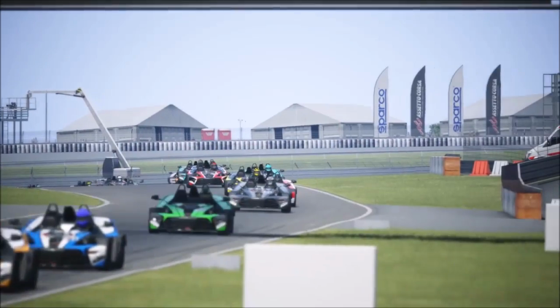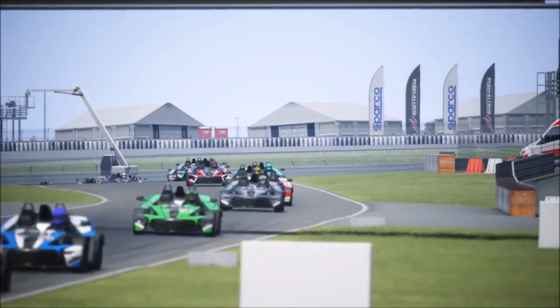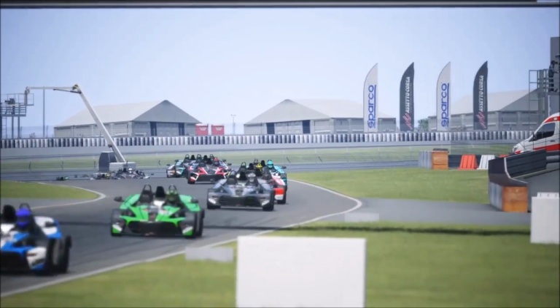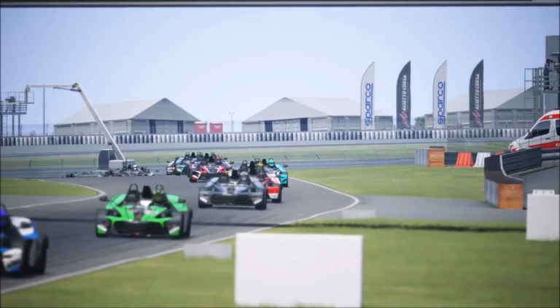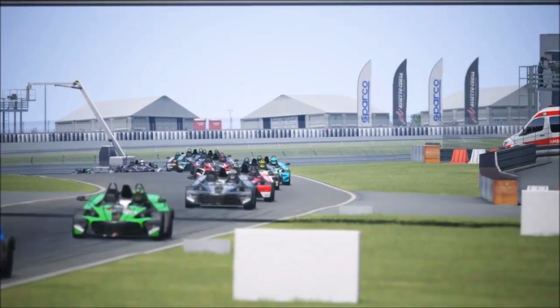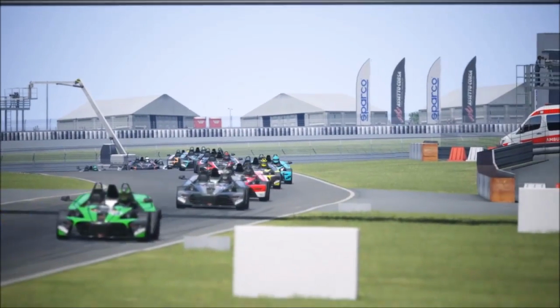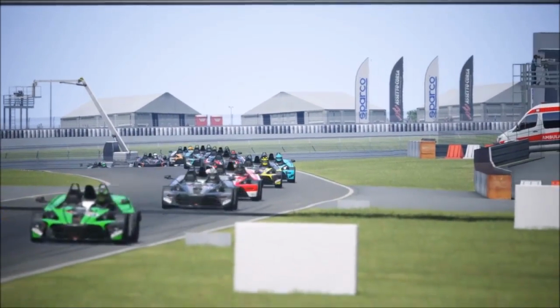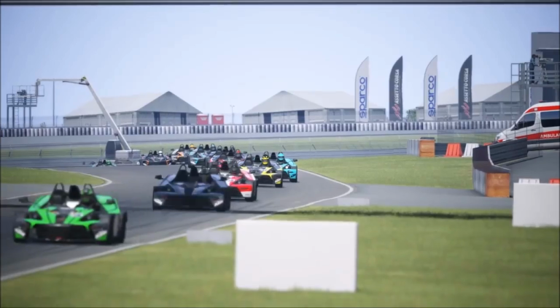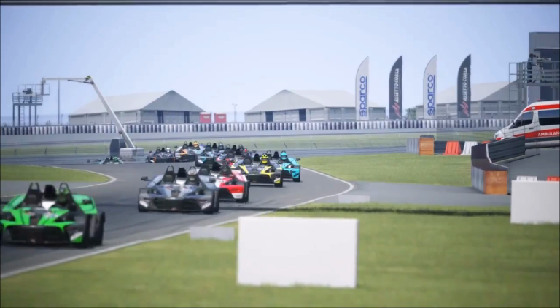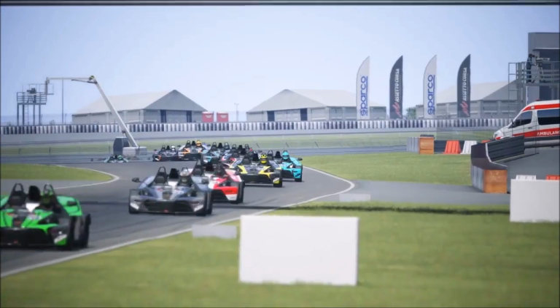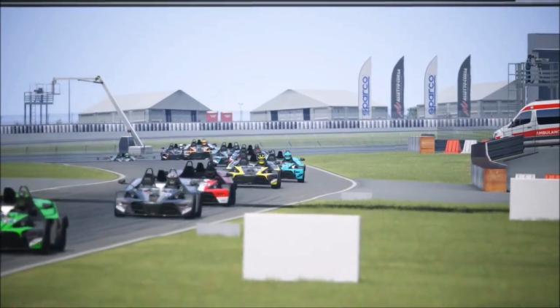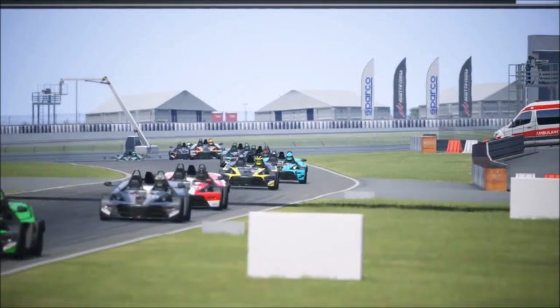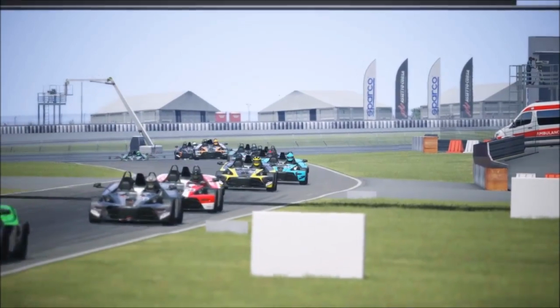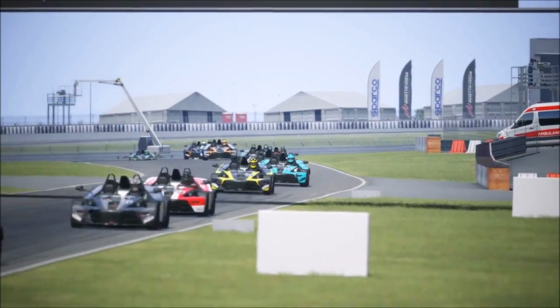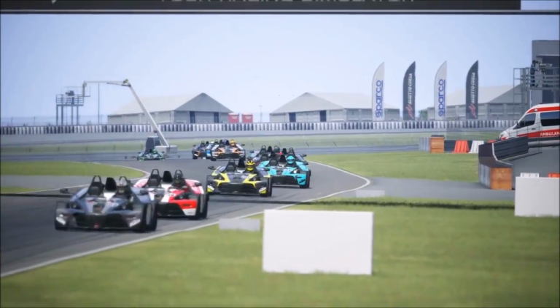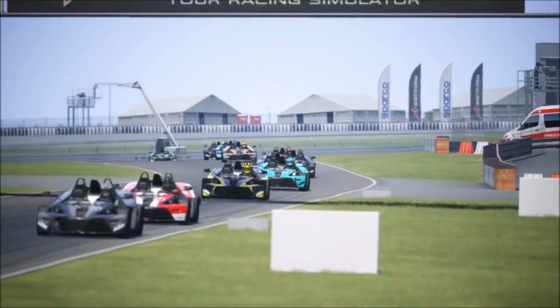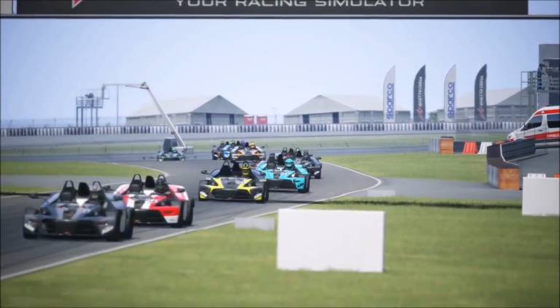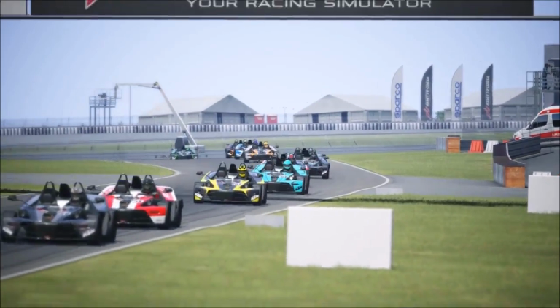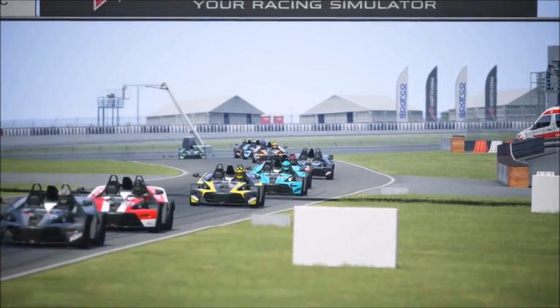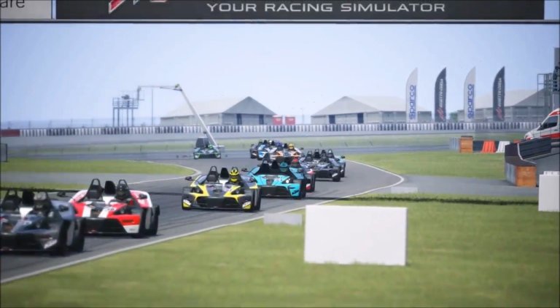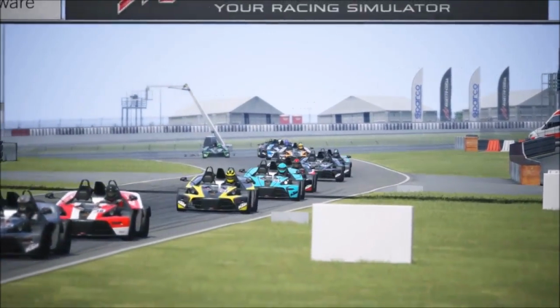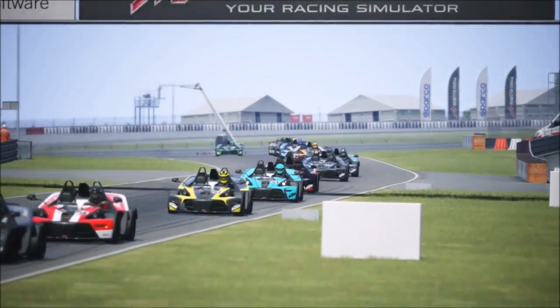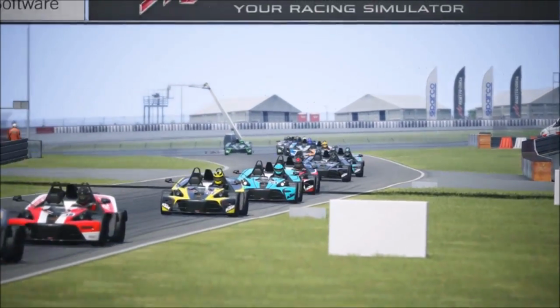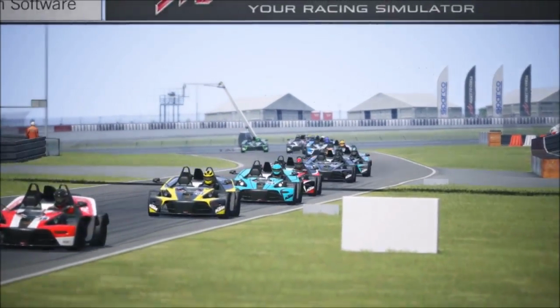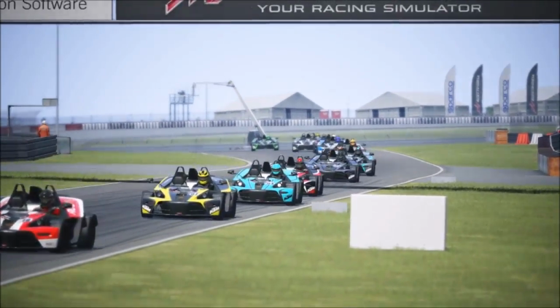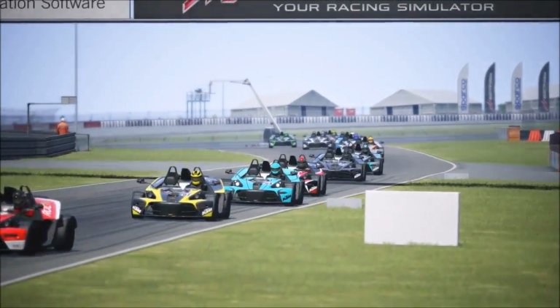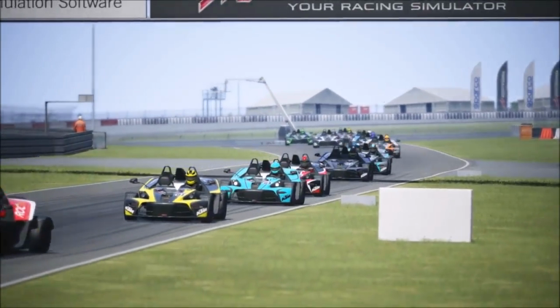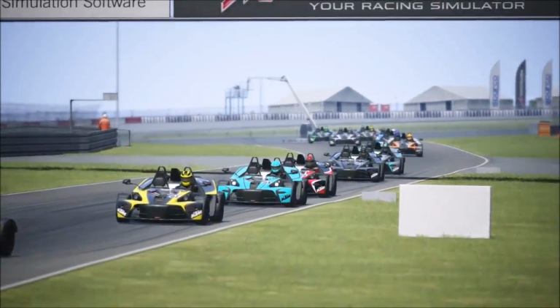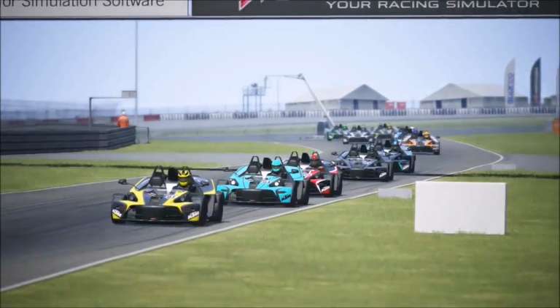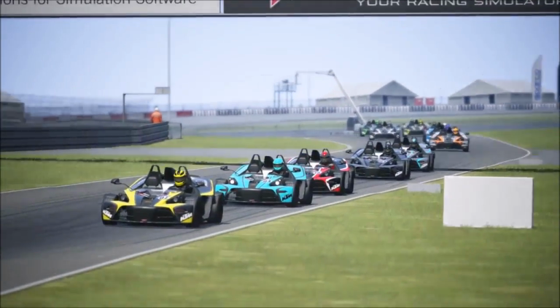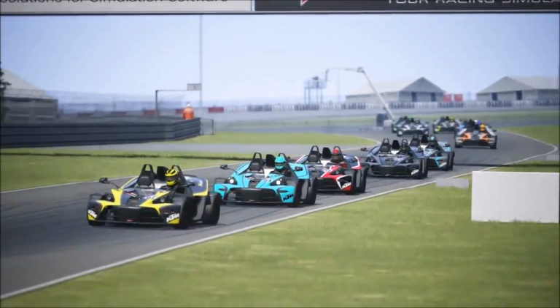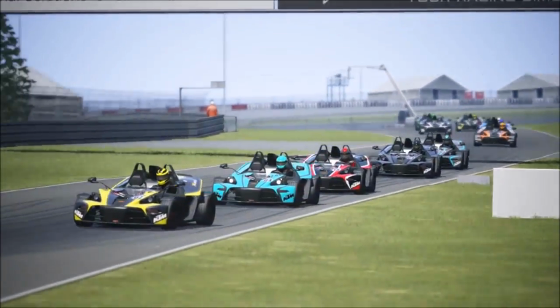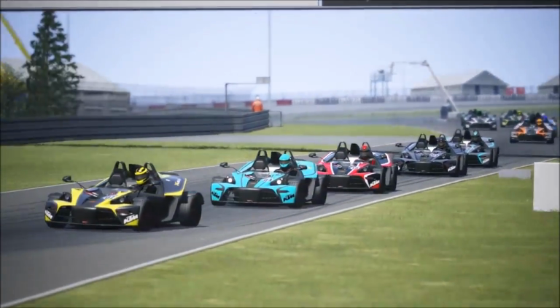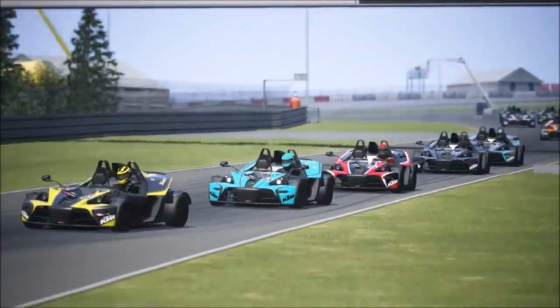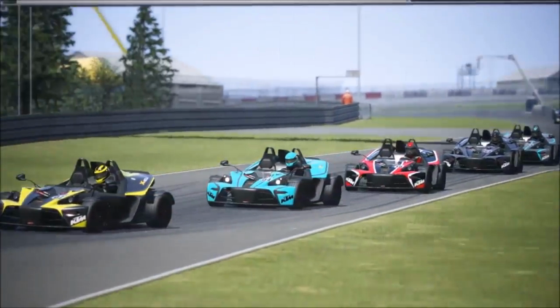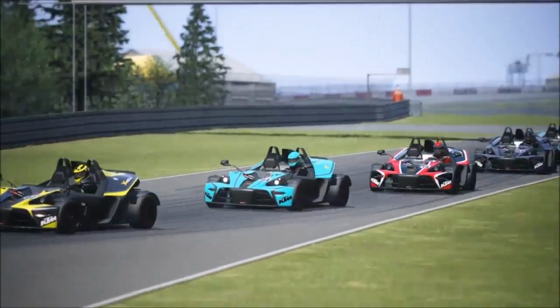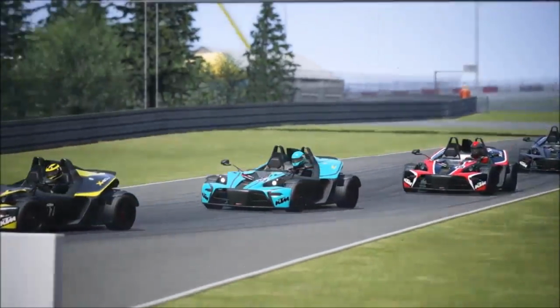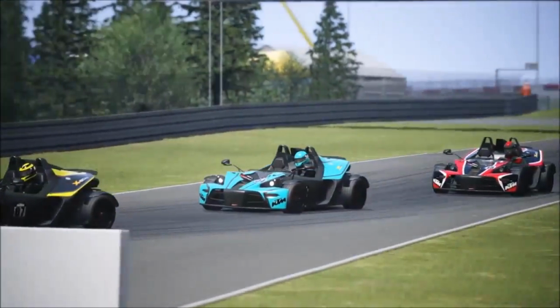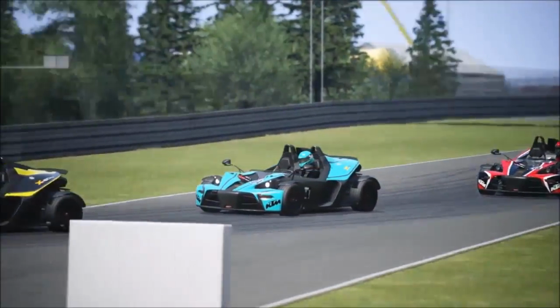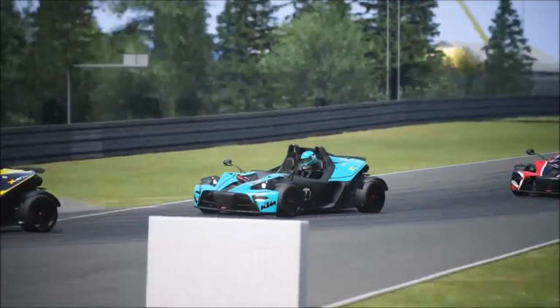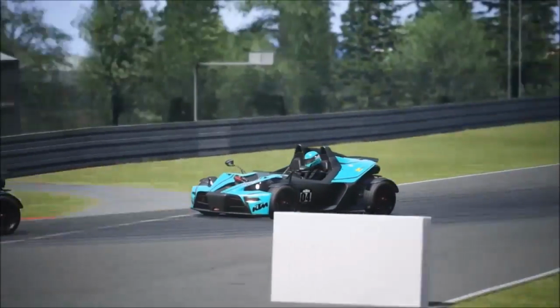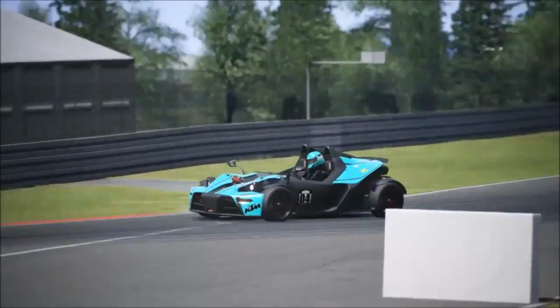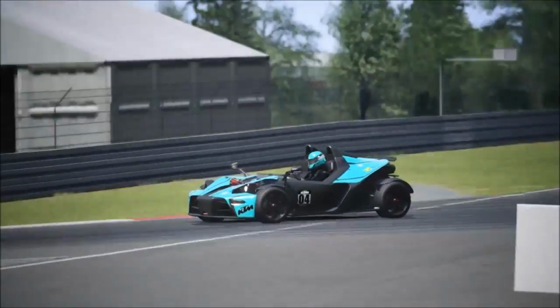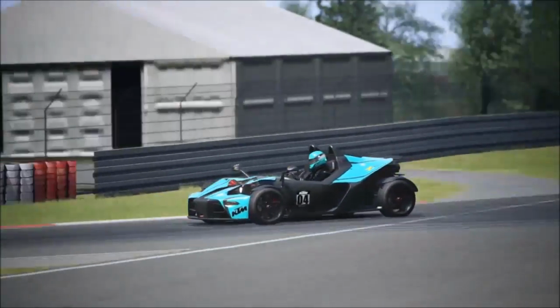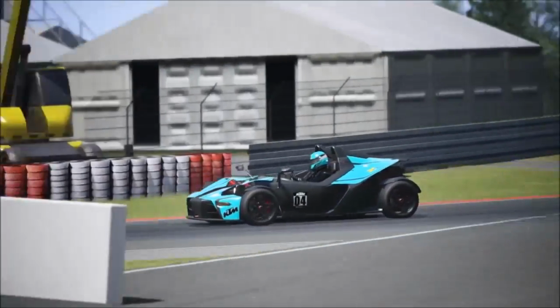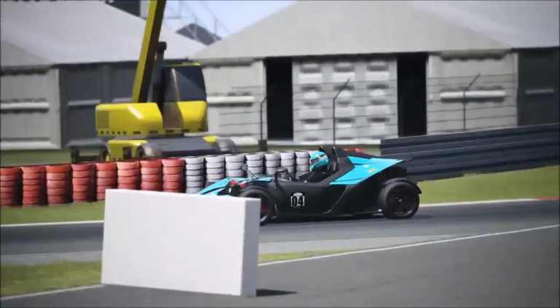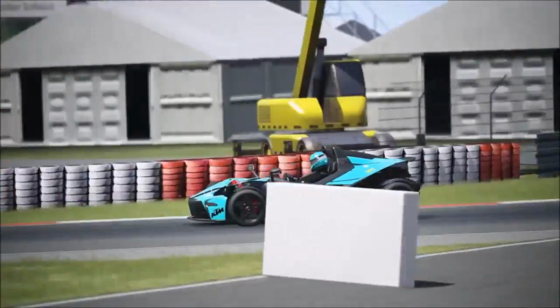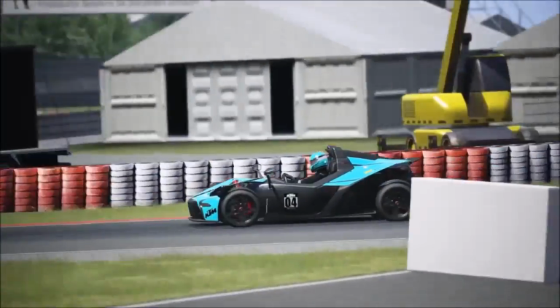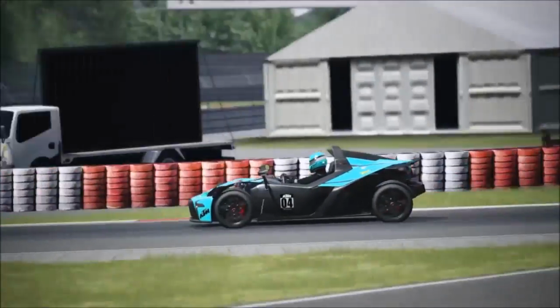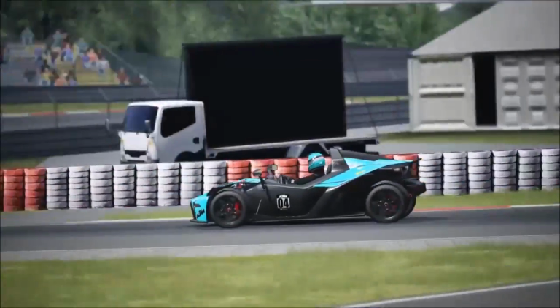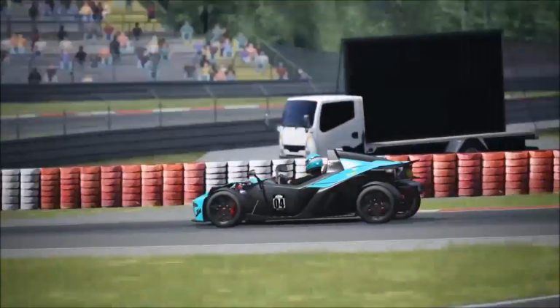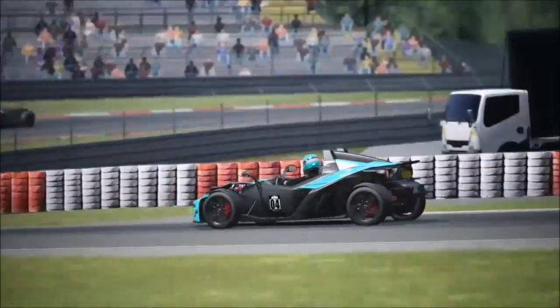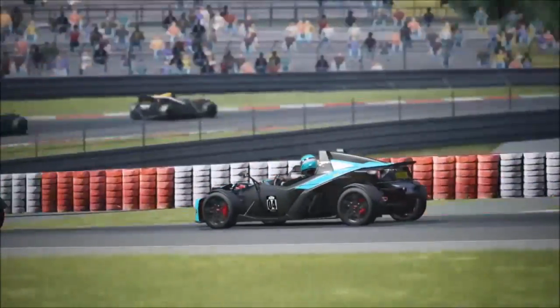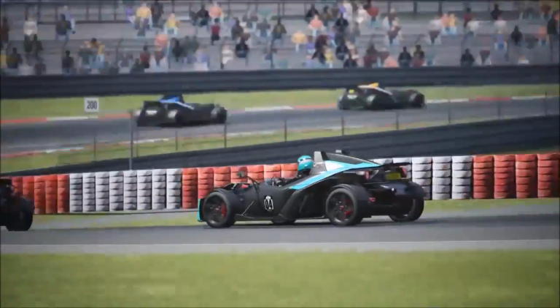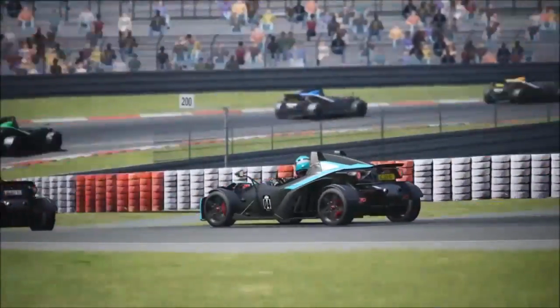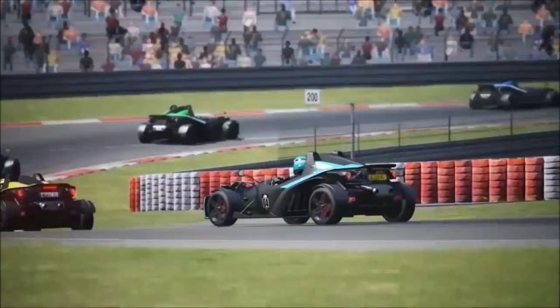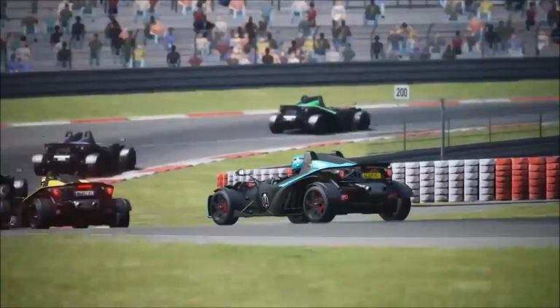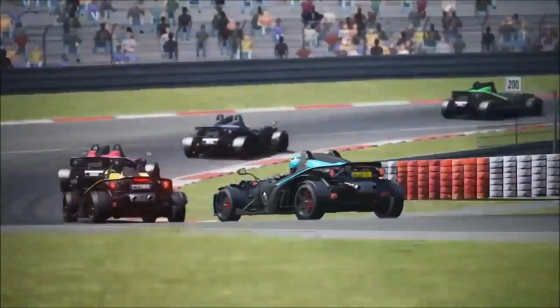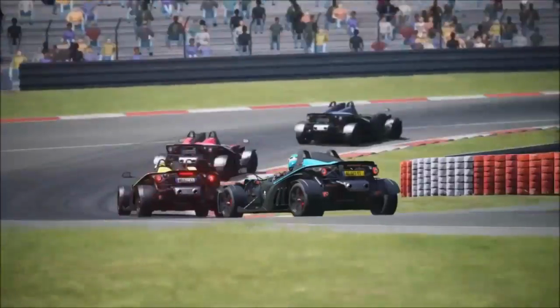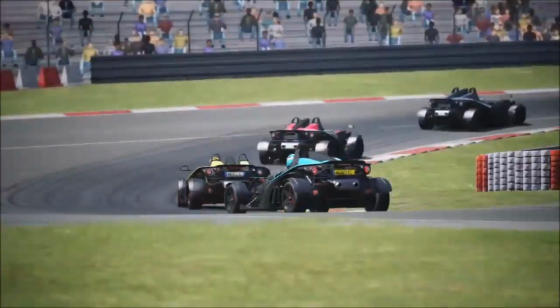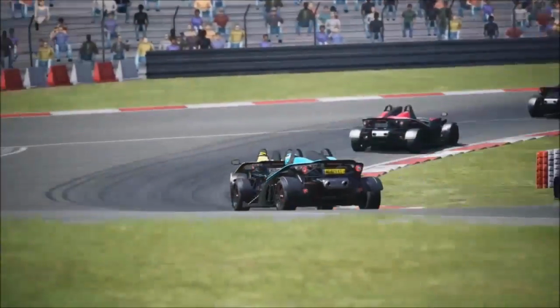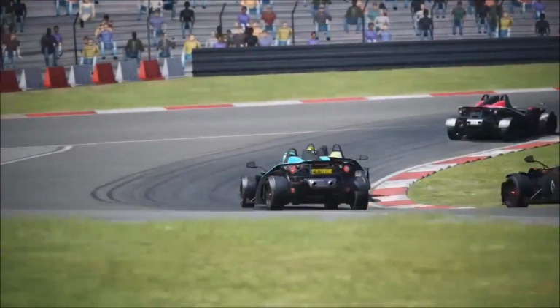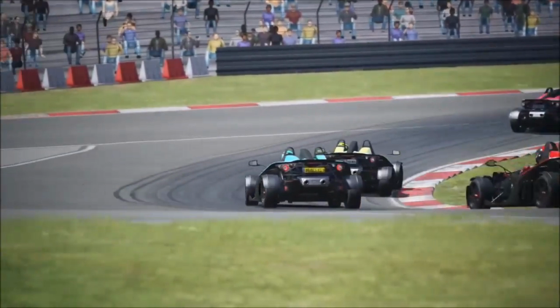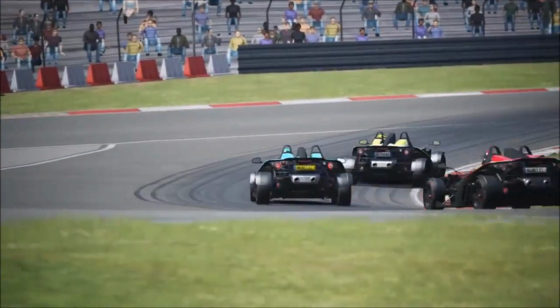In this video we'll continue where we left last time with this topic. What exactly makes Assetto Corsa a better driving experience than Project Cars?